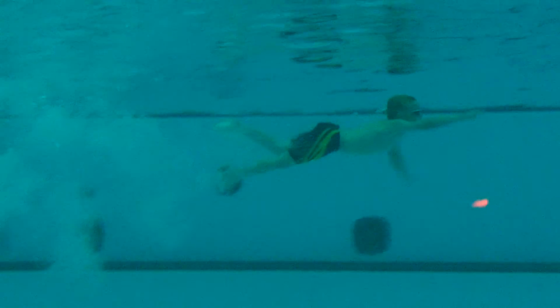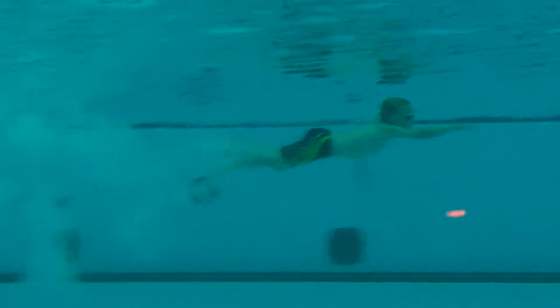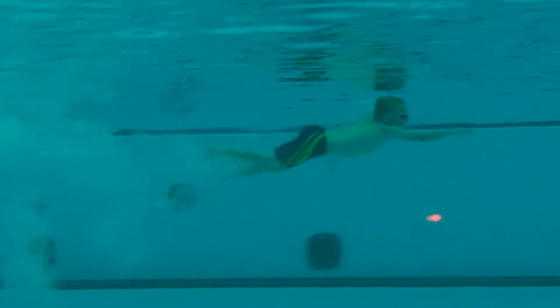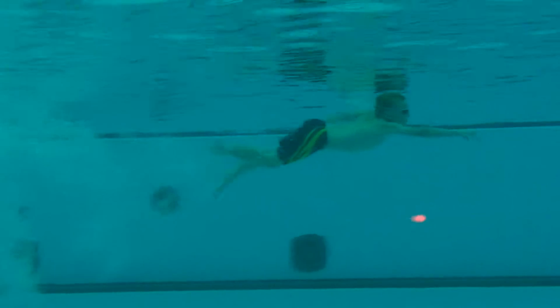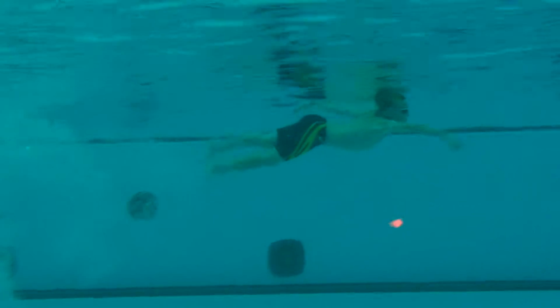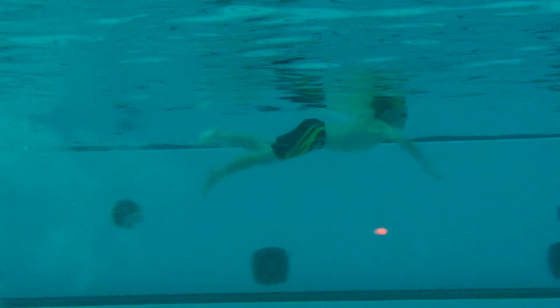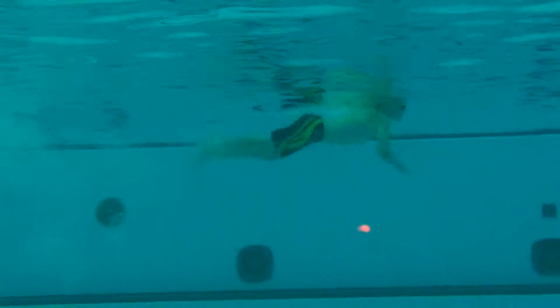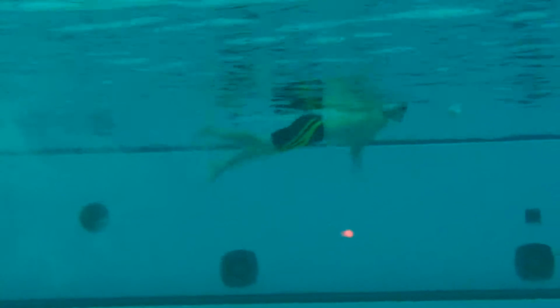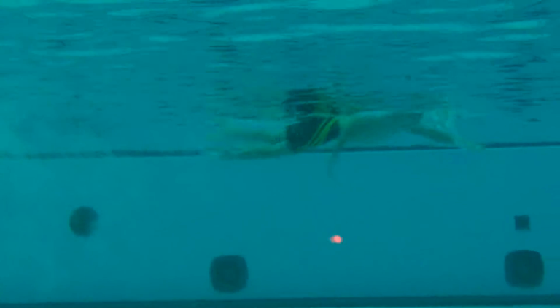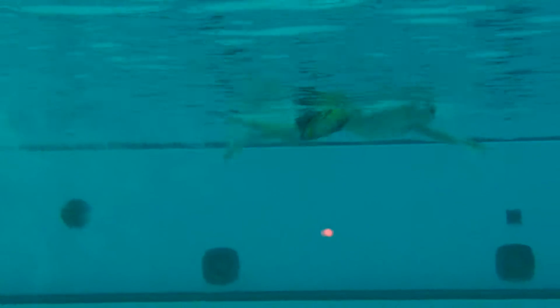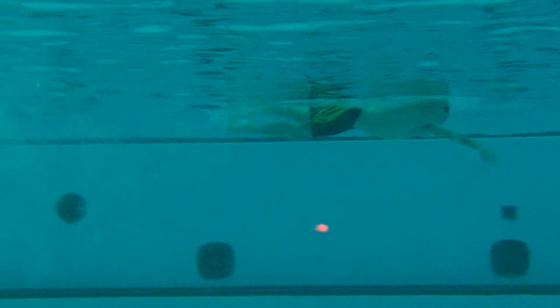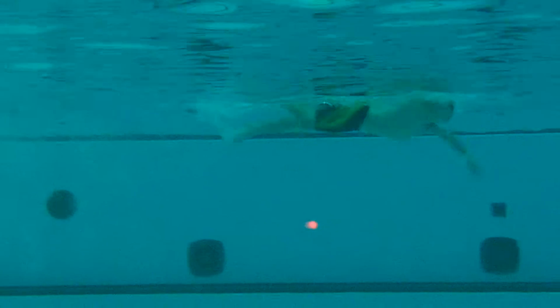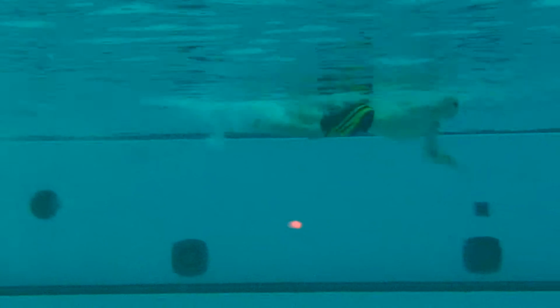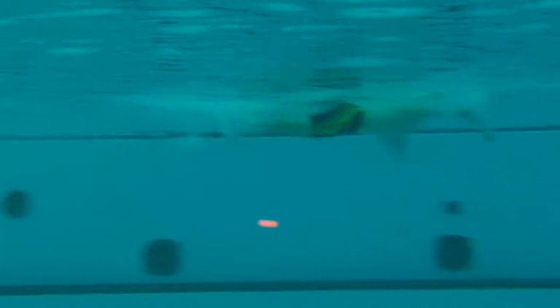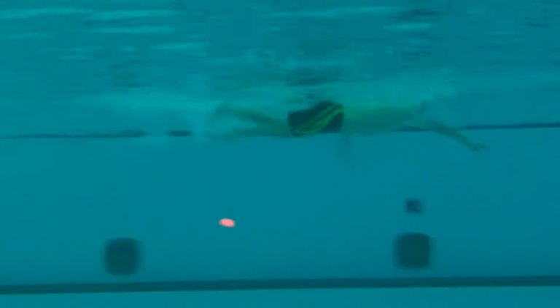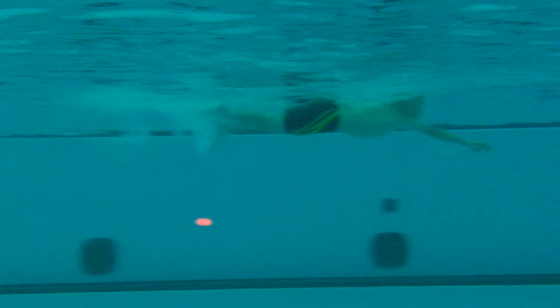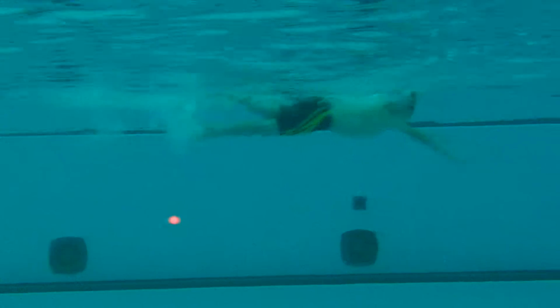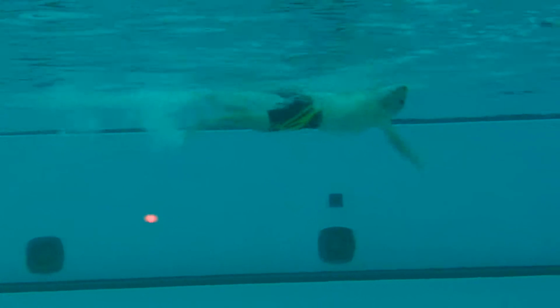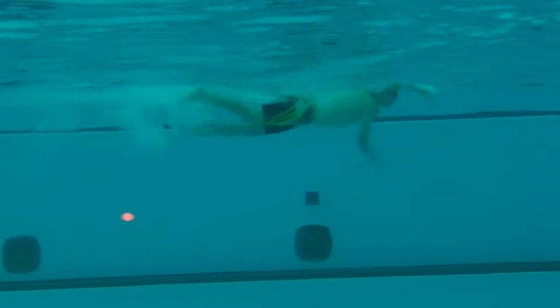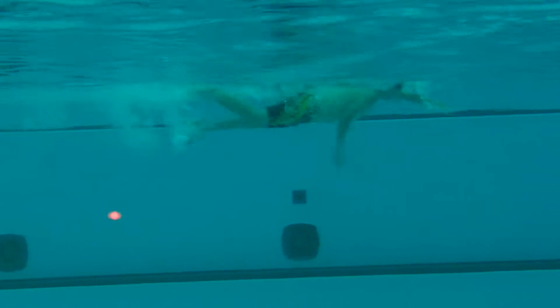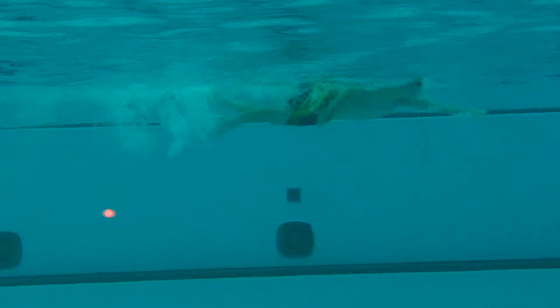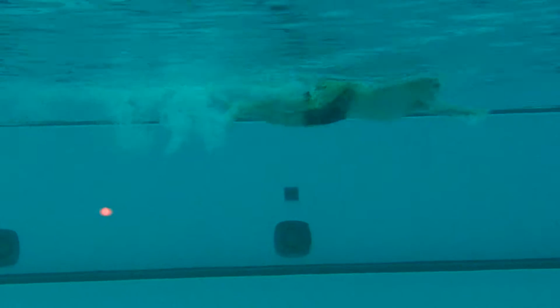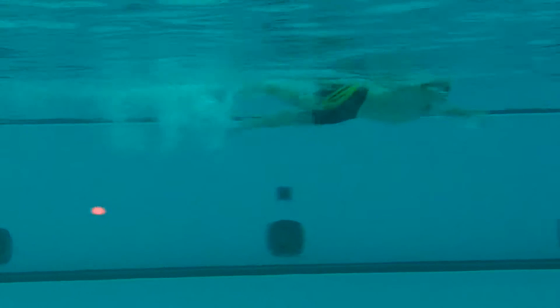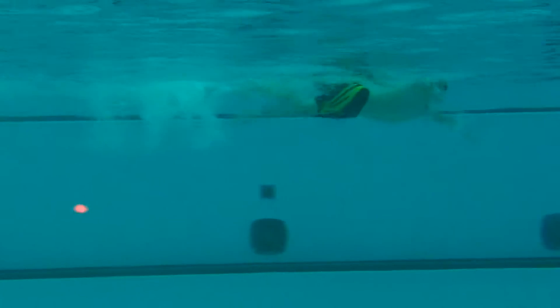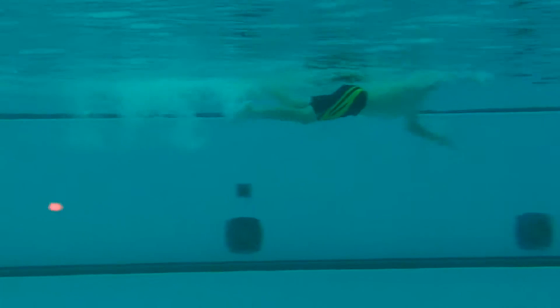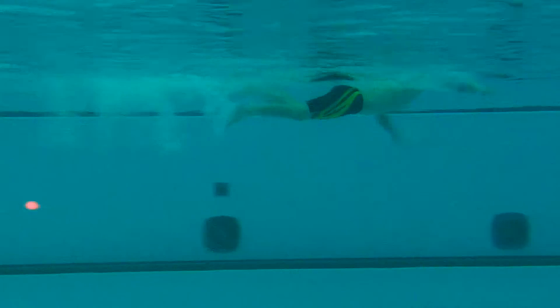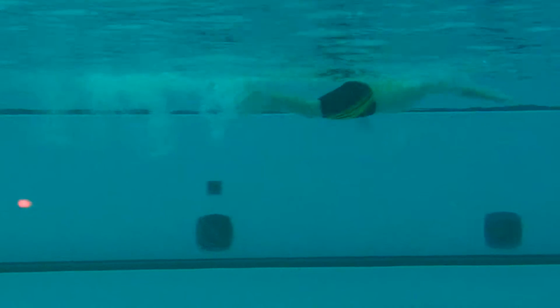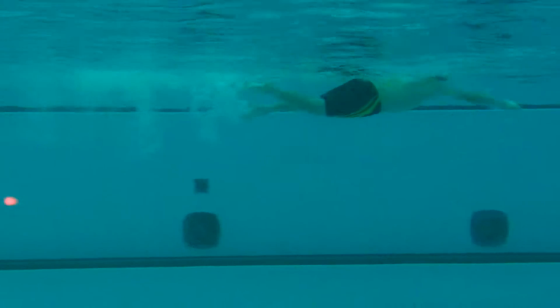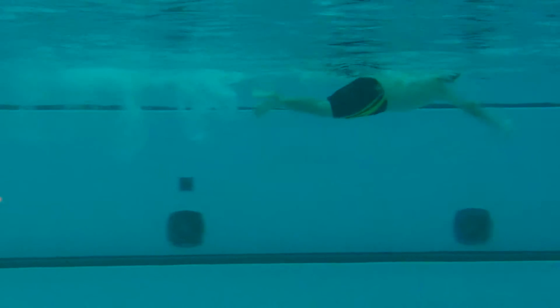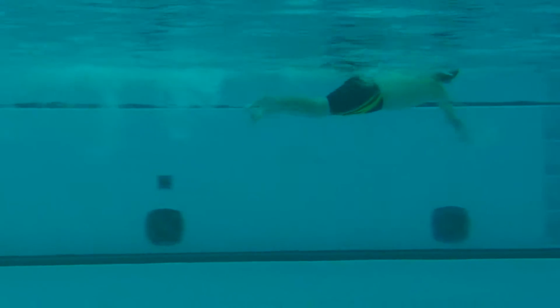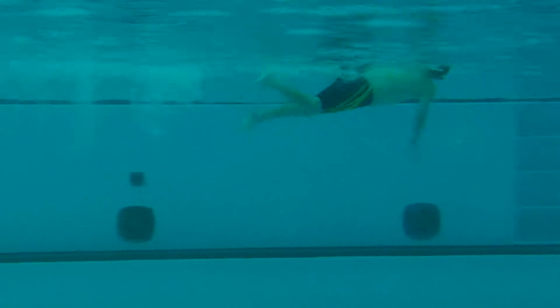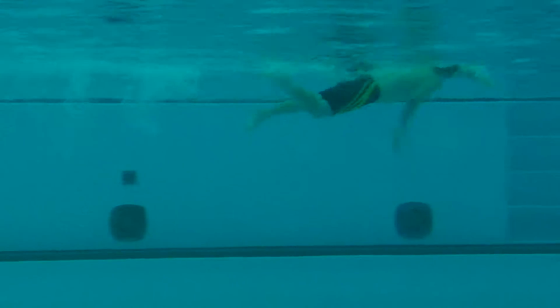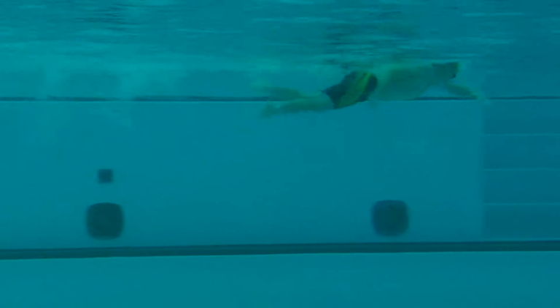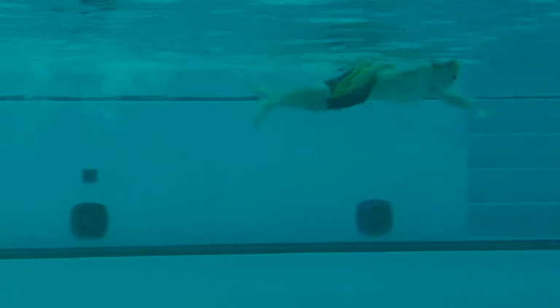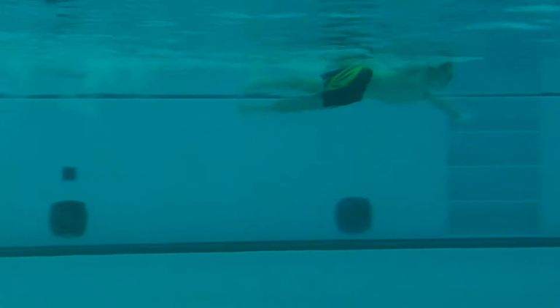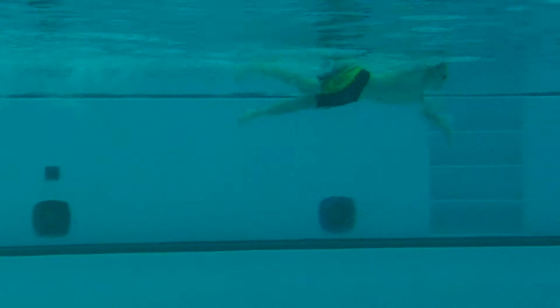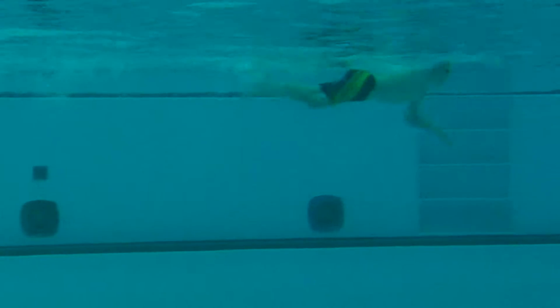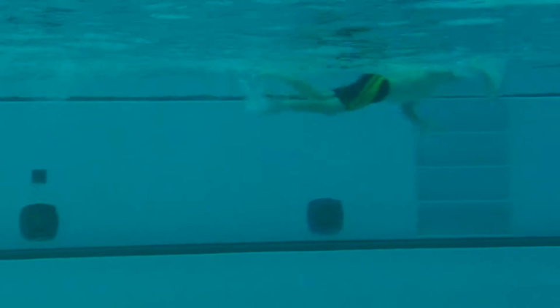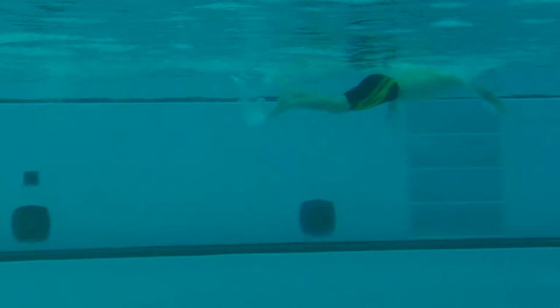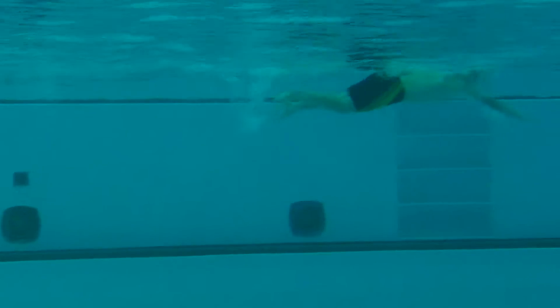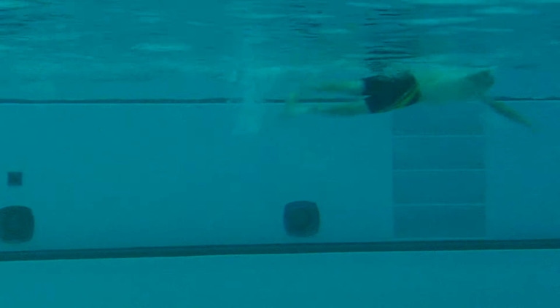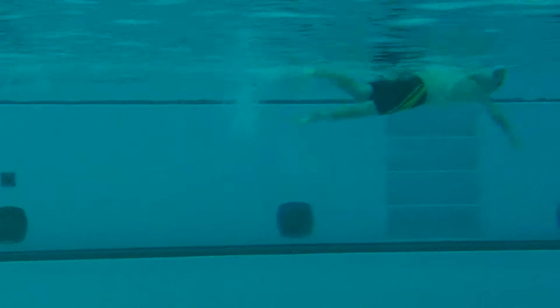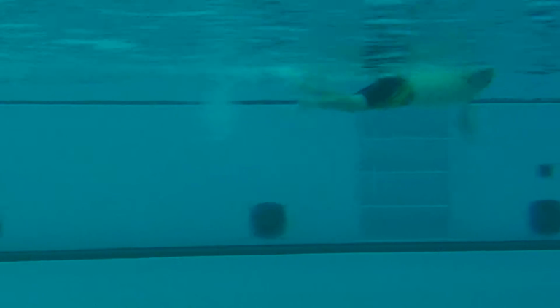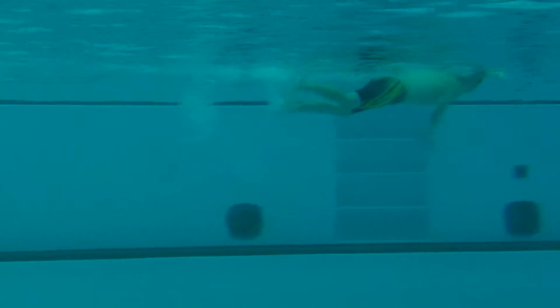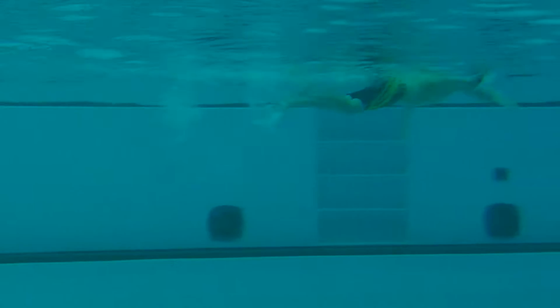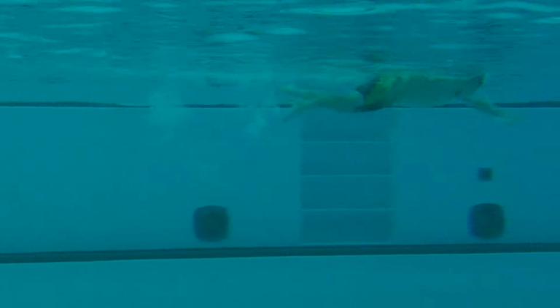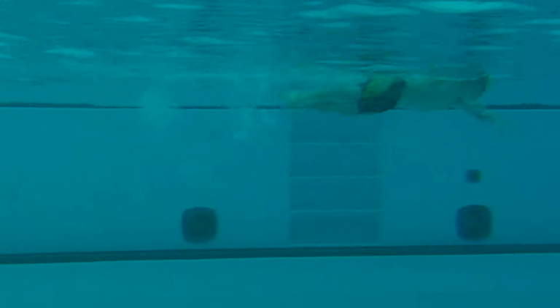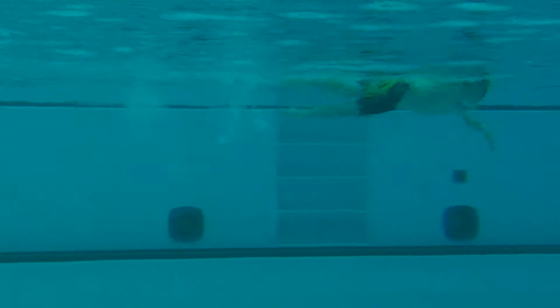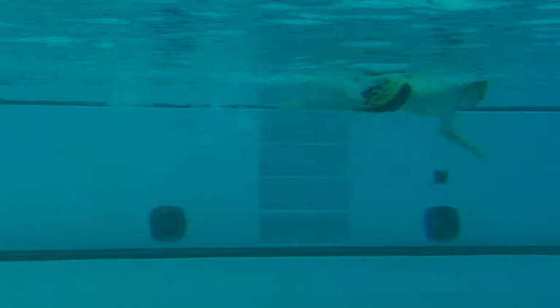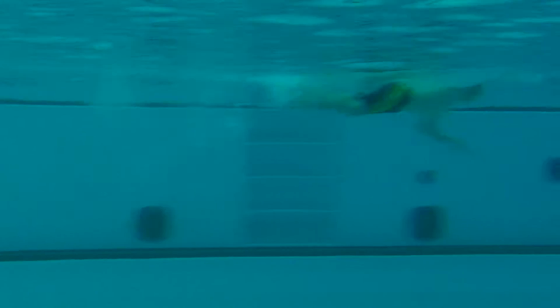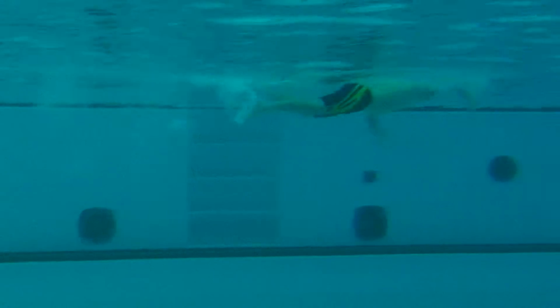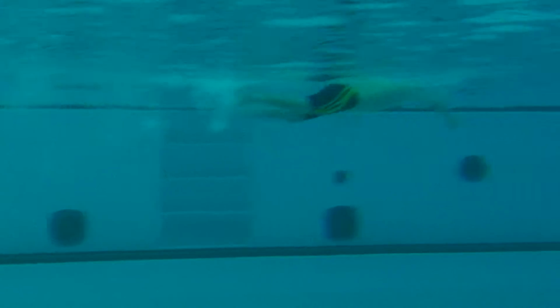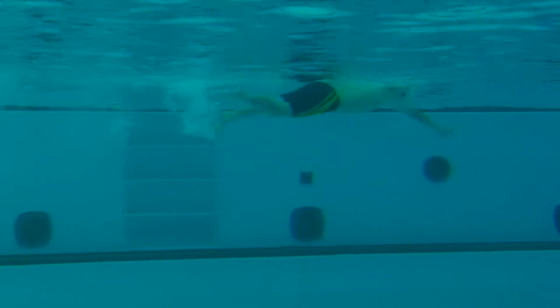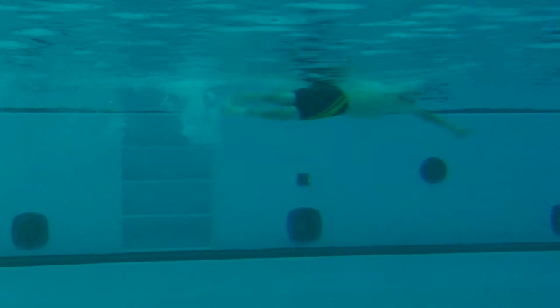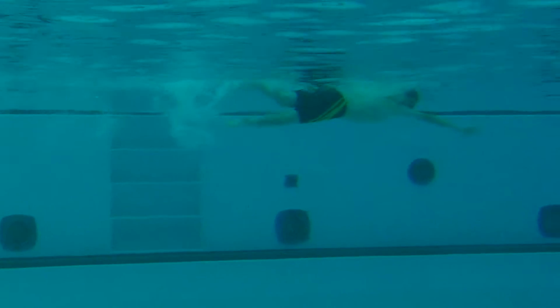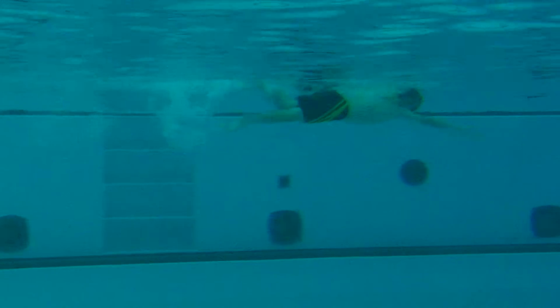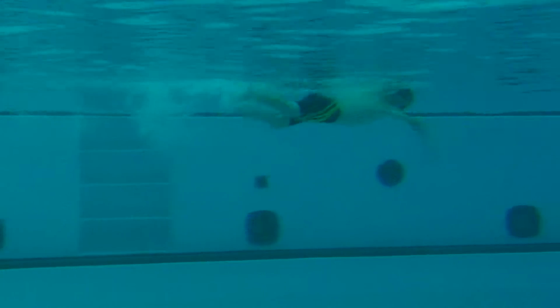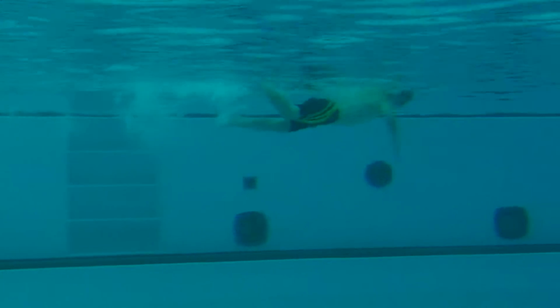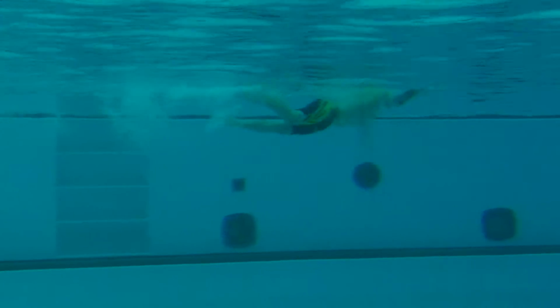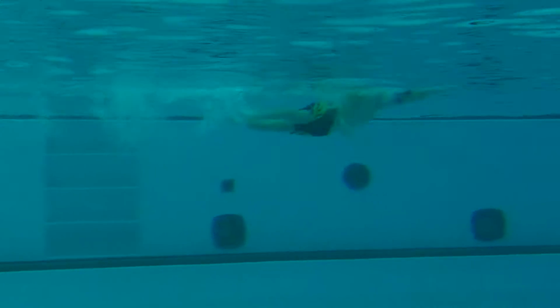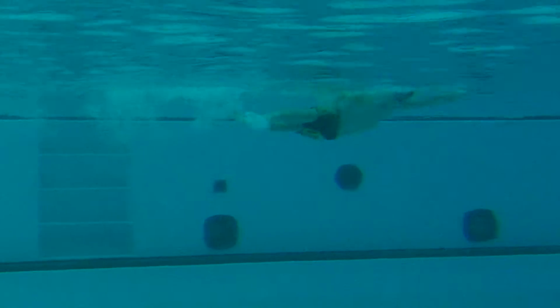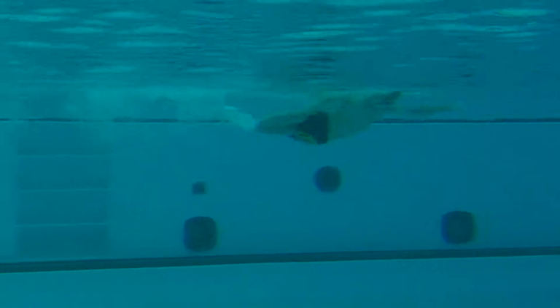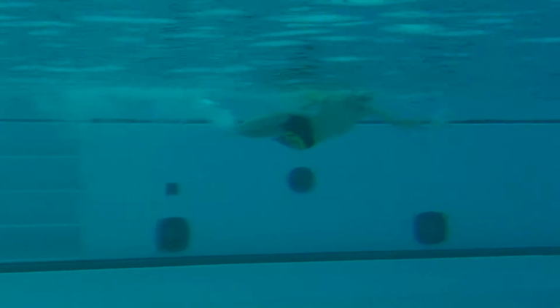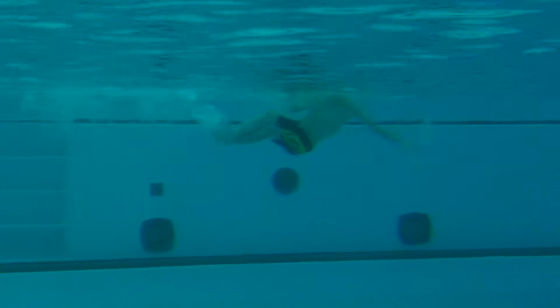Good dive, good kicks. Here he goes. Picked the head up a little bit on the streamline — you want to keep that head down in the streamline.